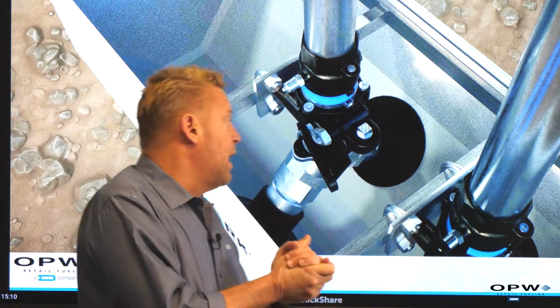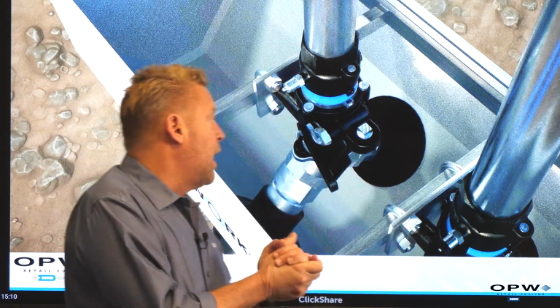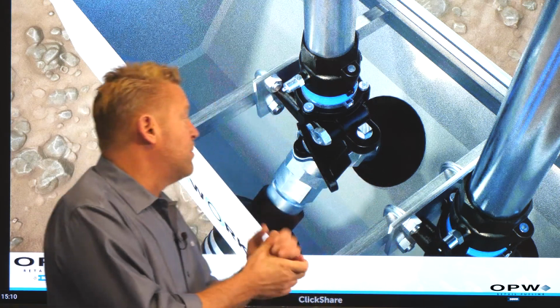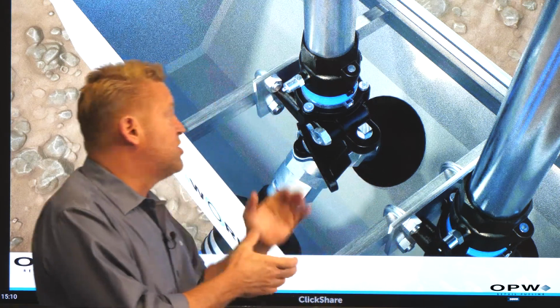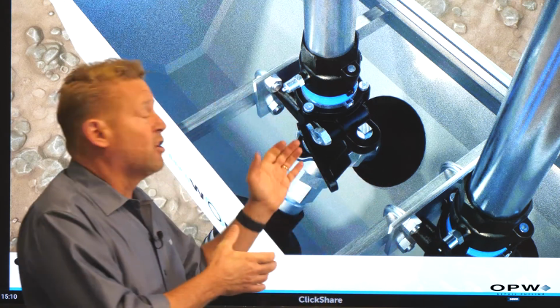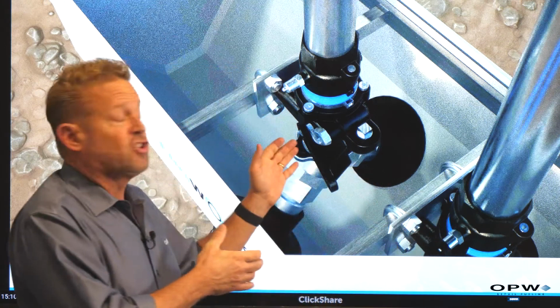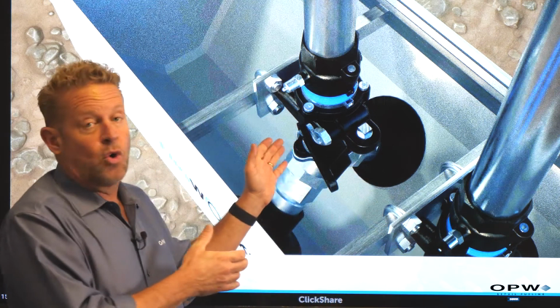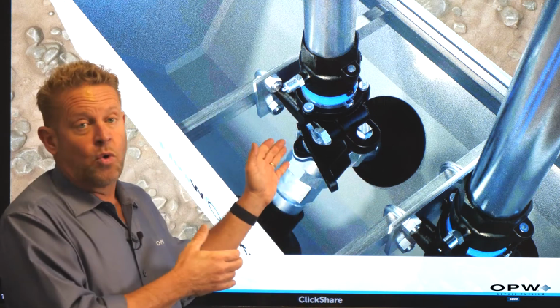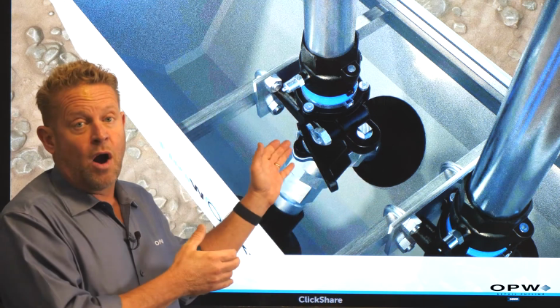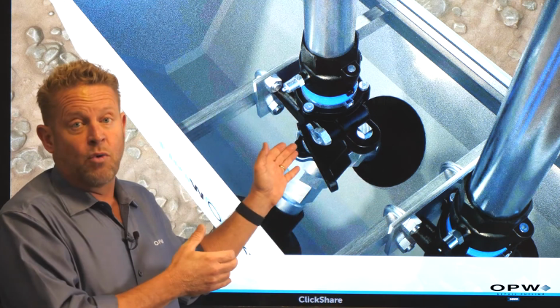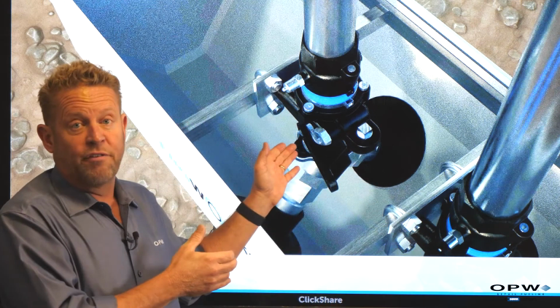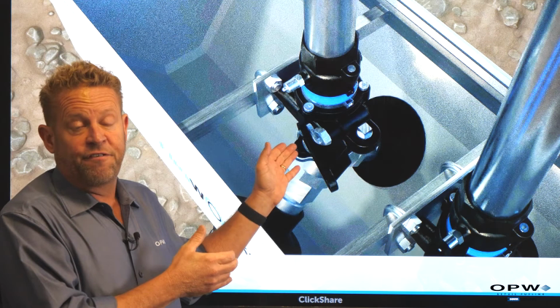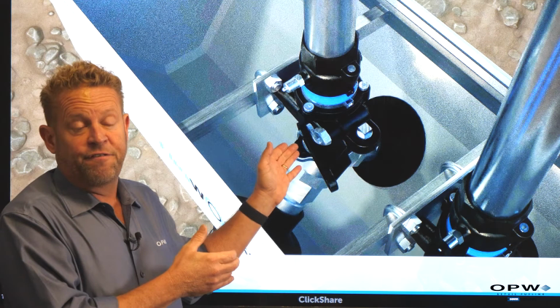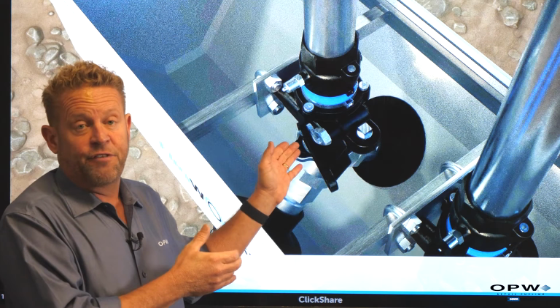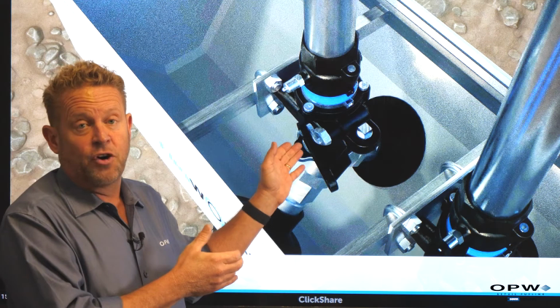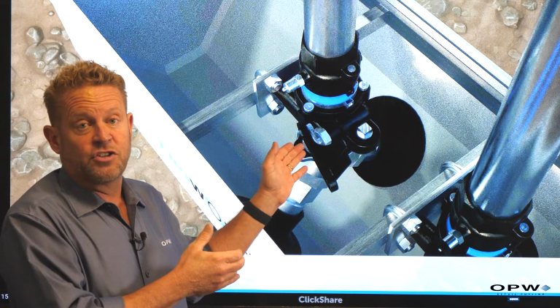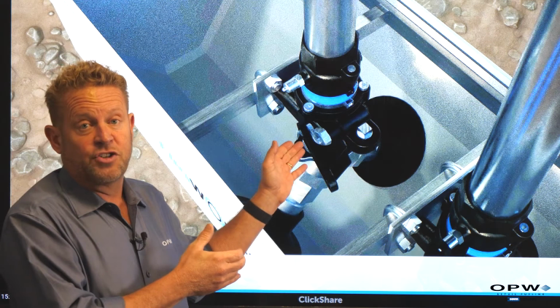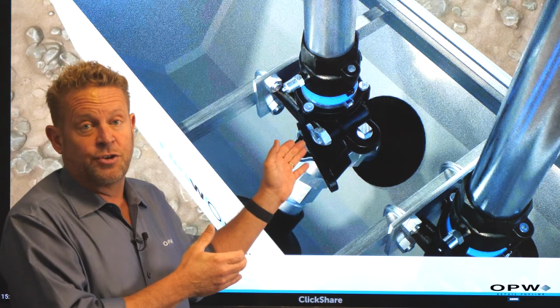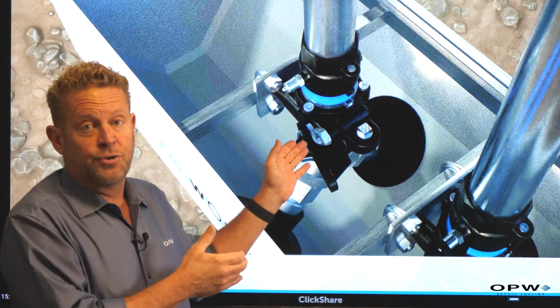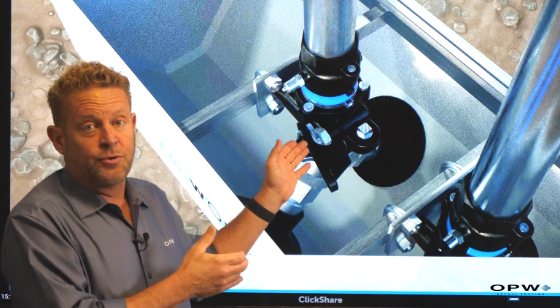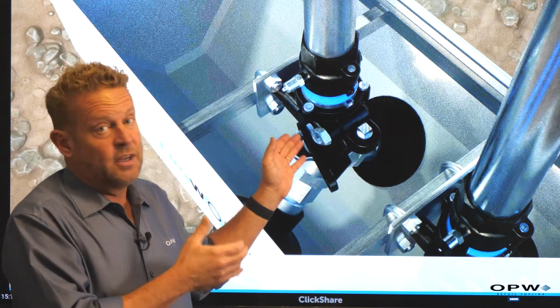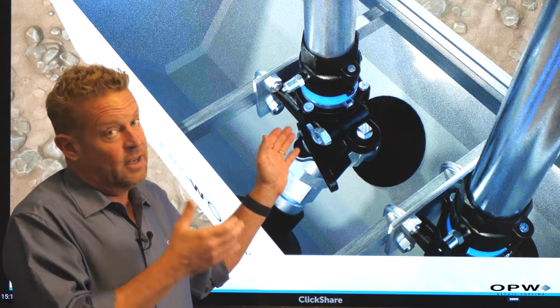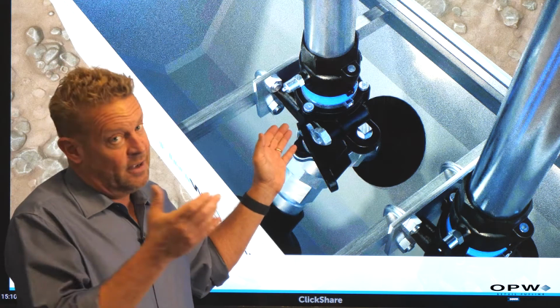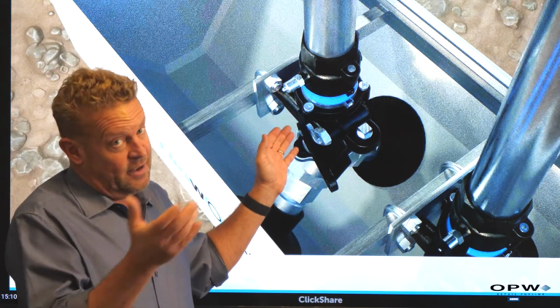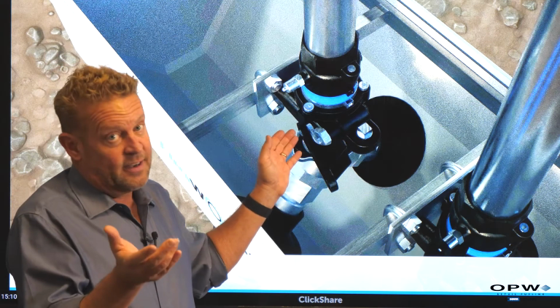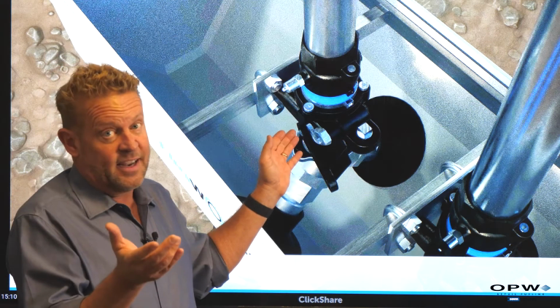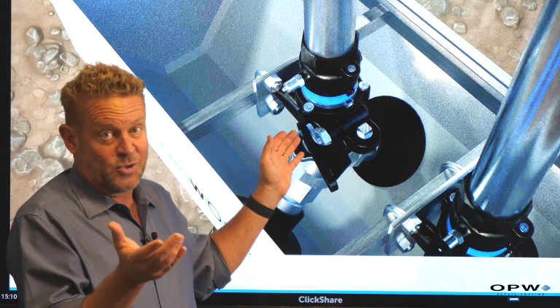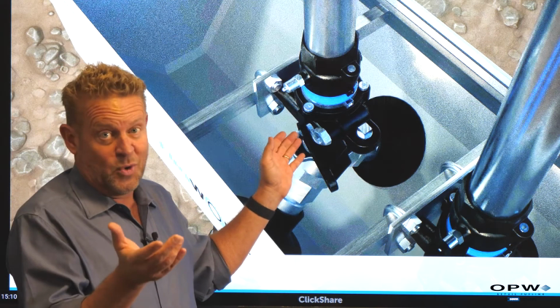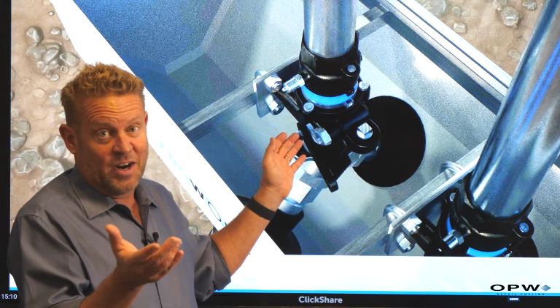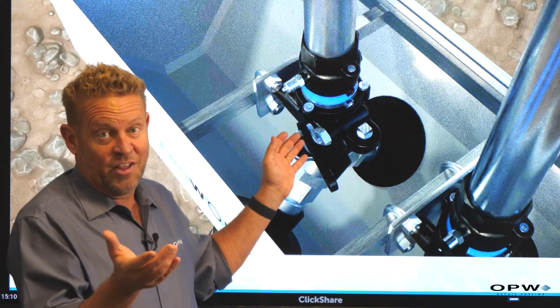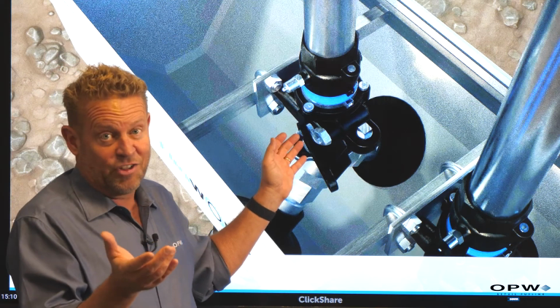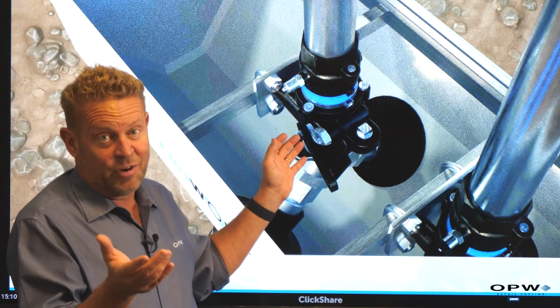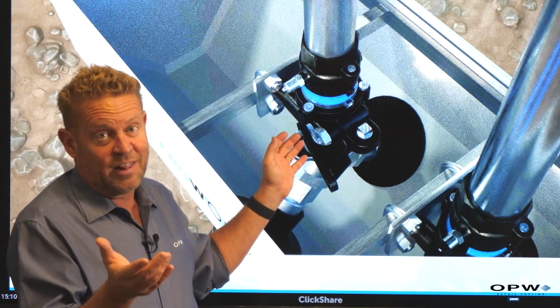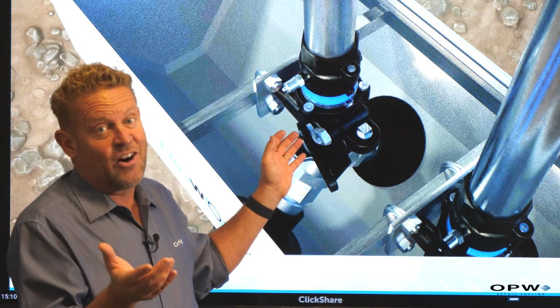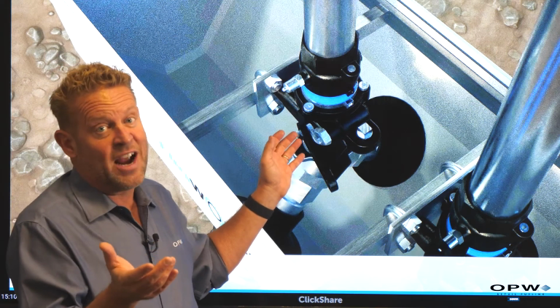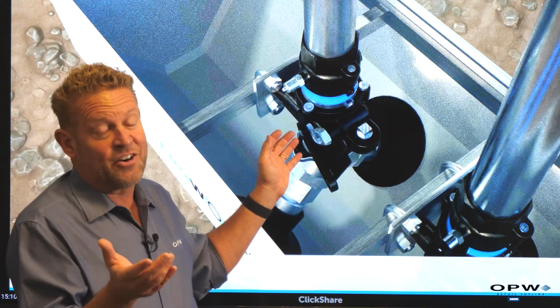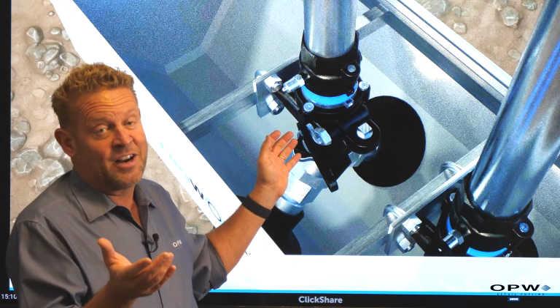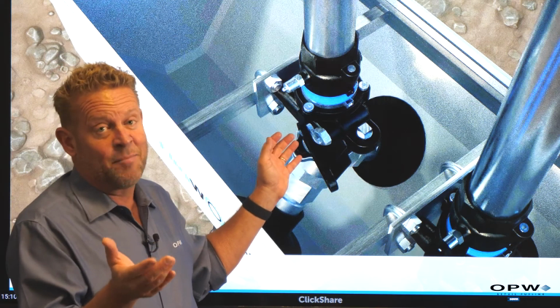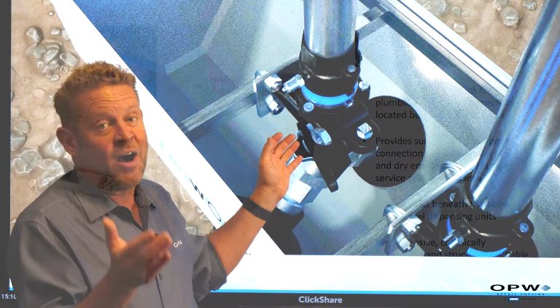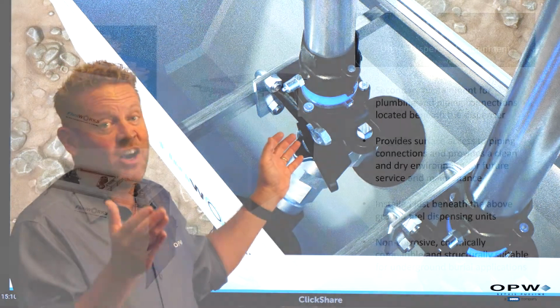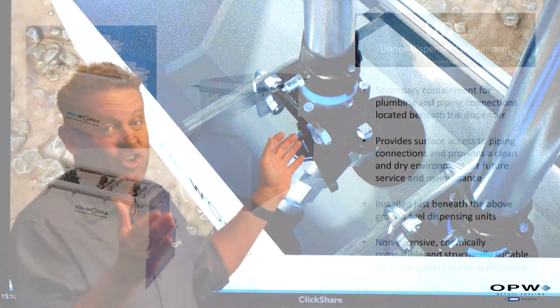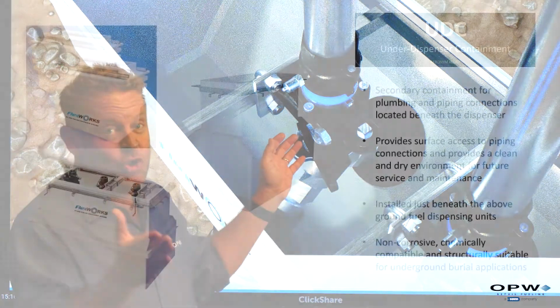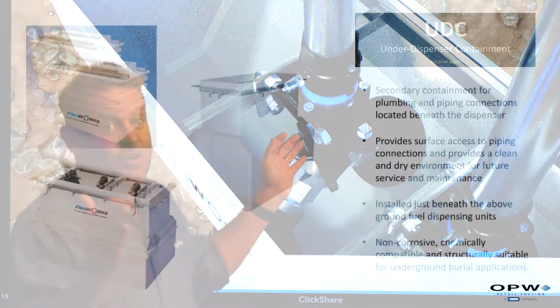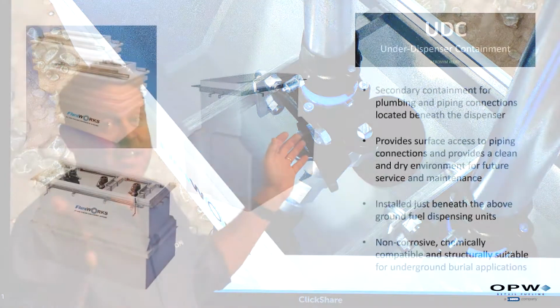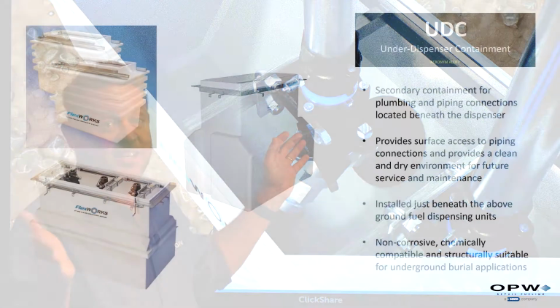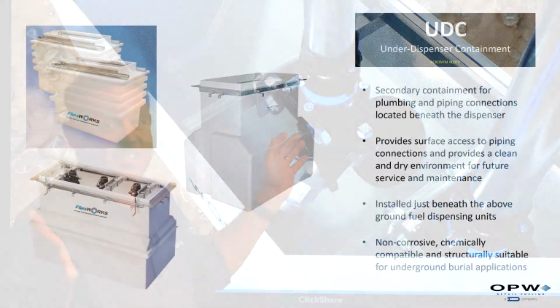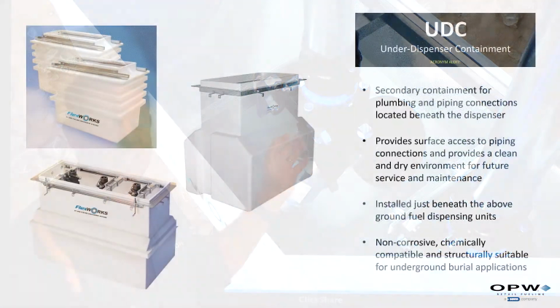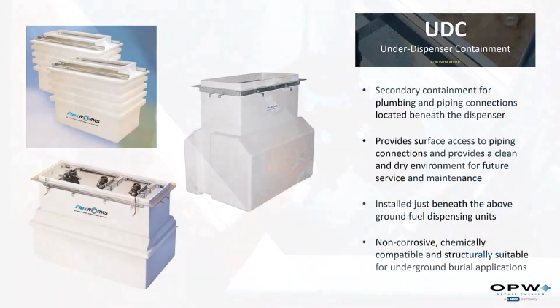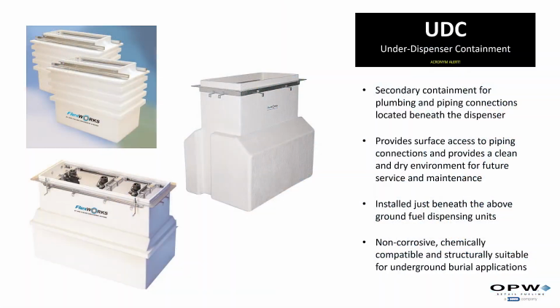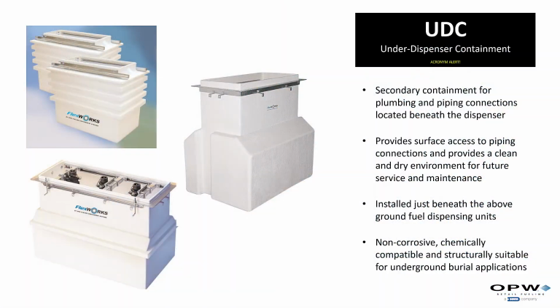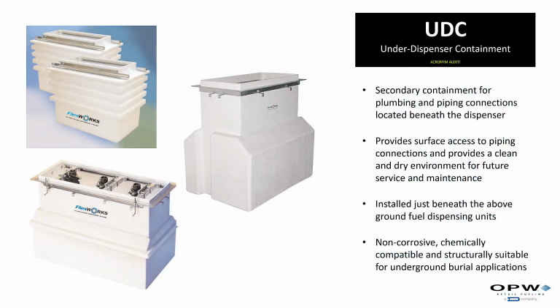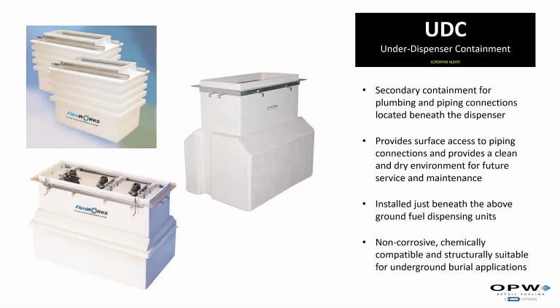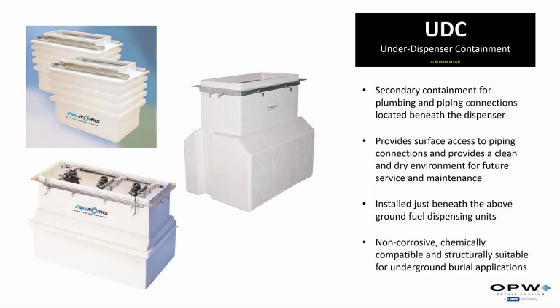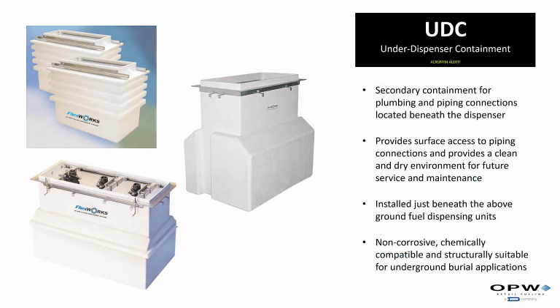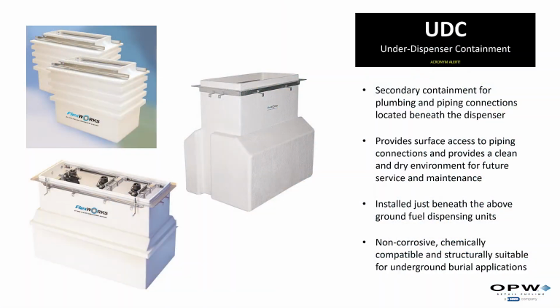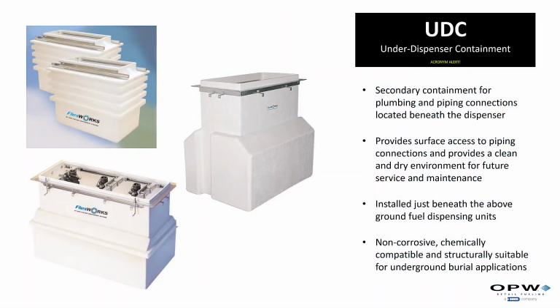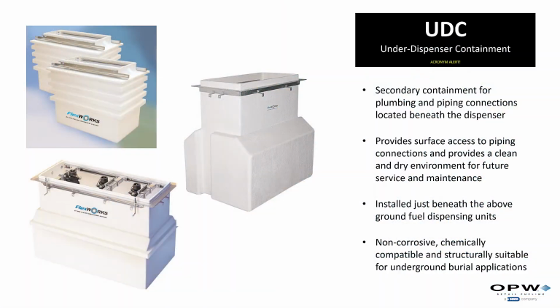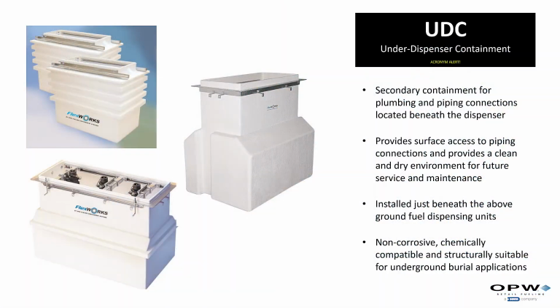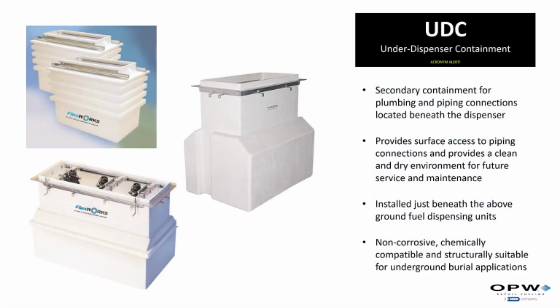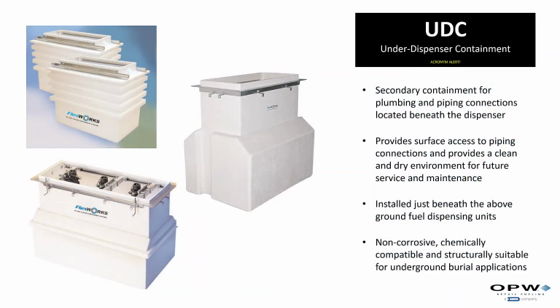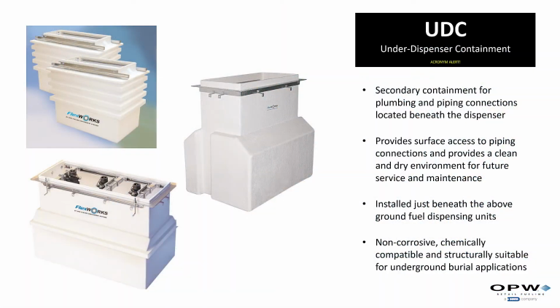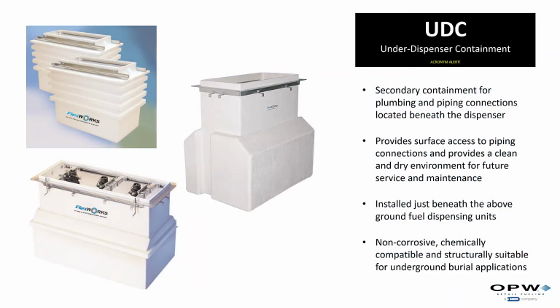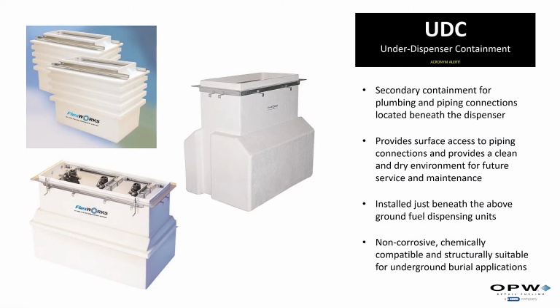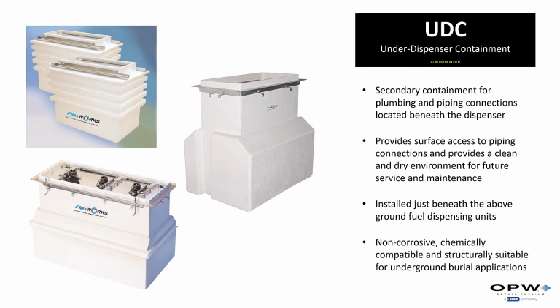There's also another three-letter acronym — a UDC, an underground dispensing containment.